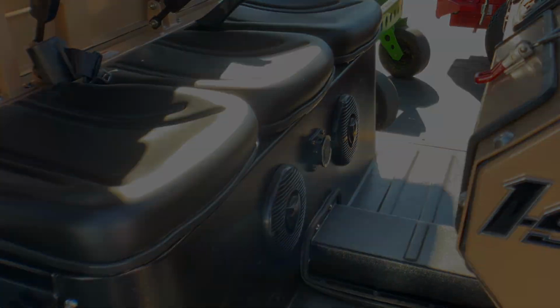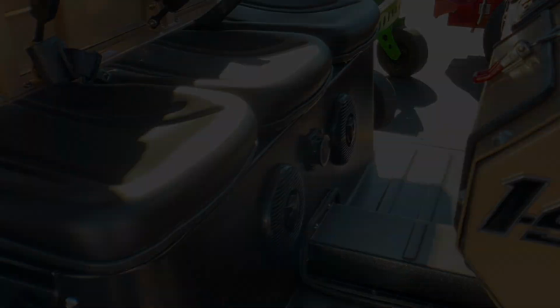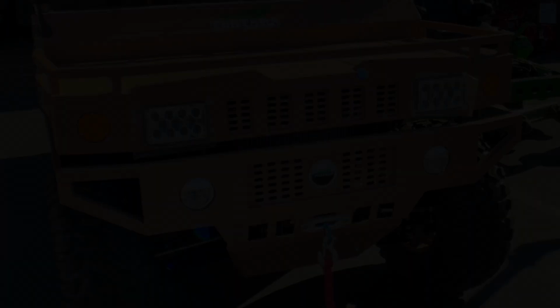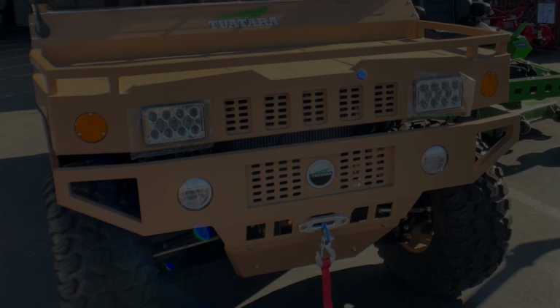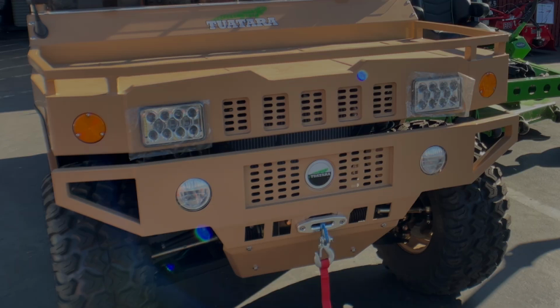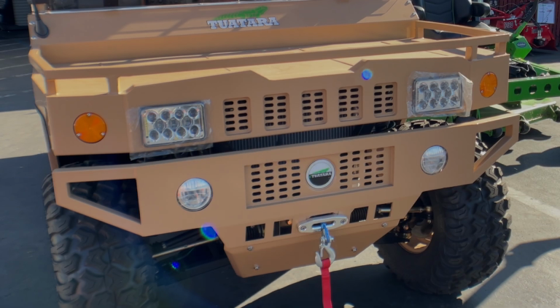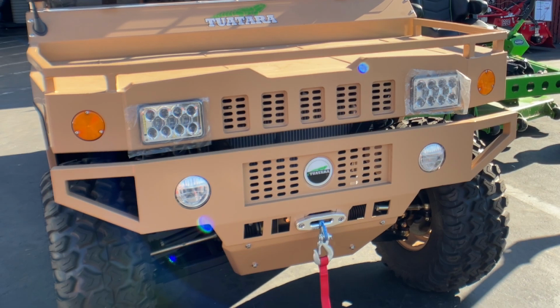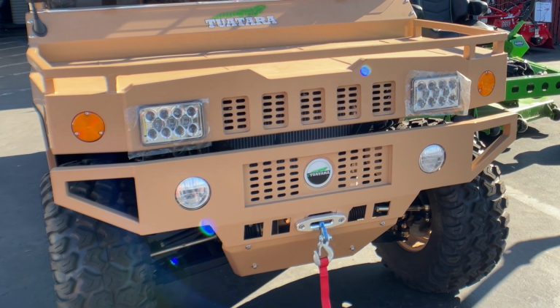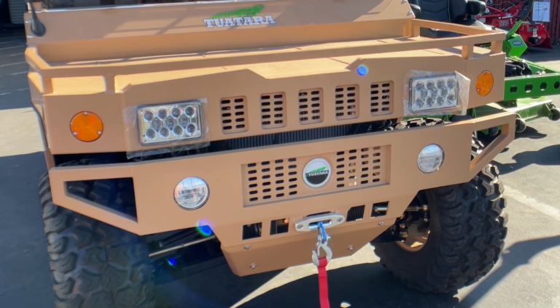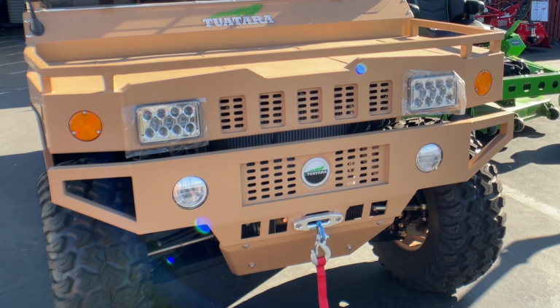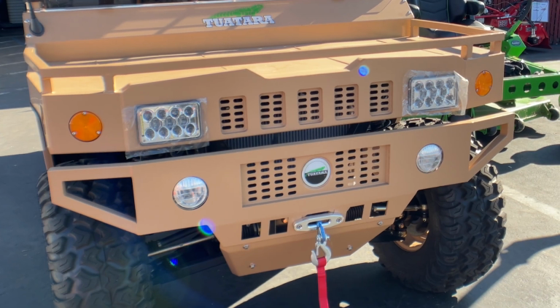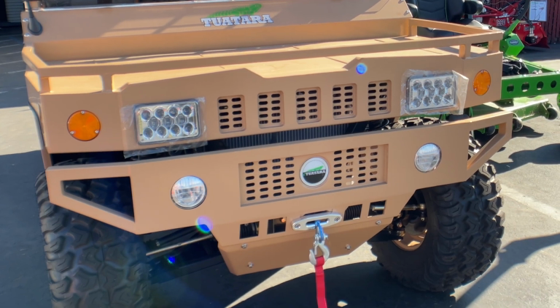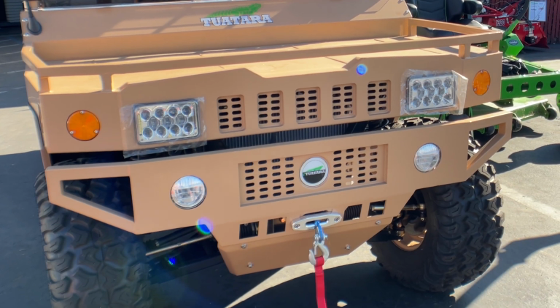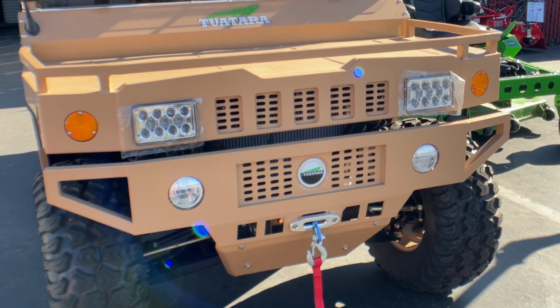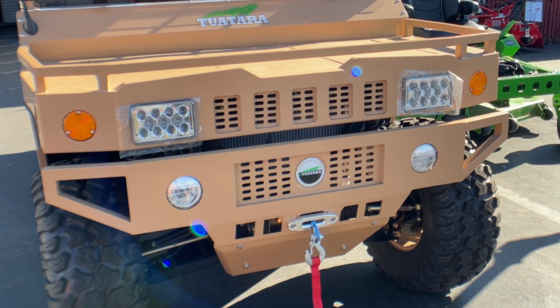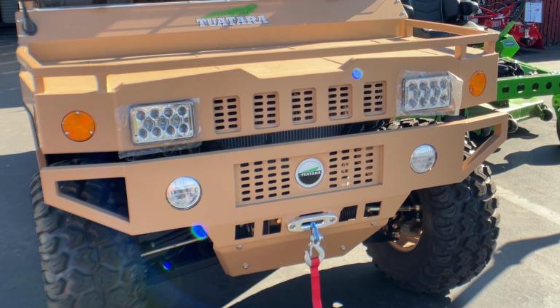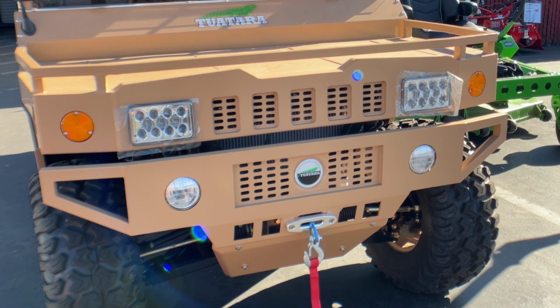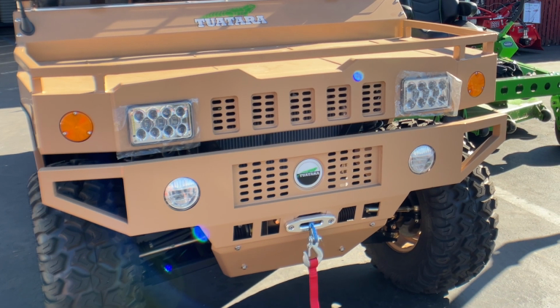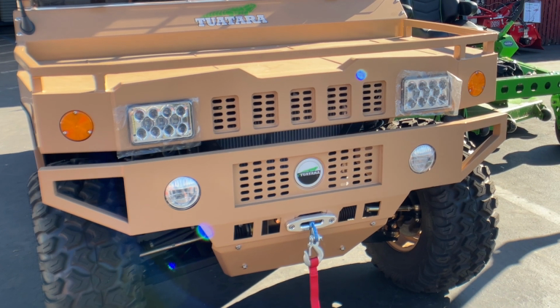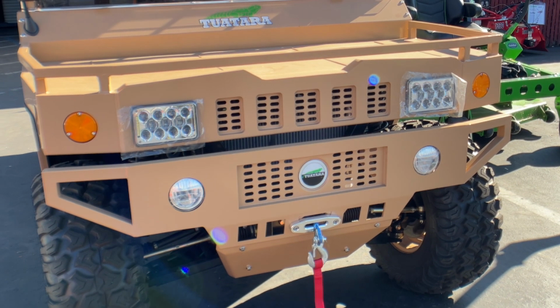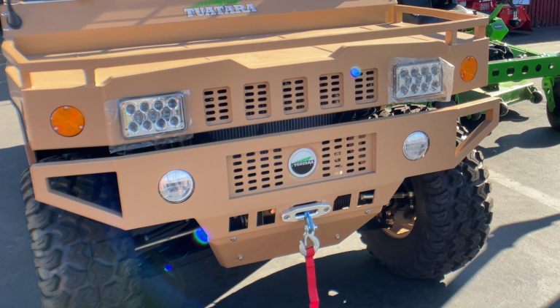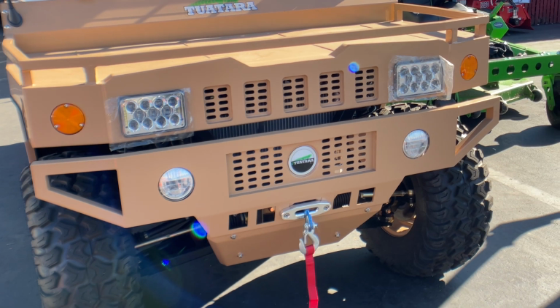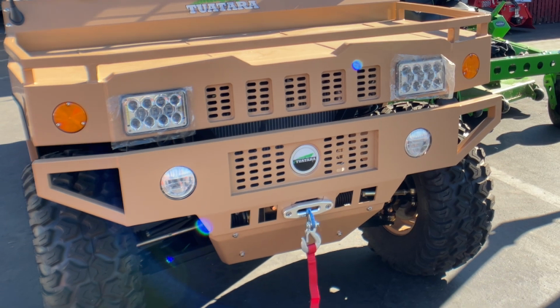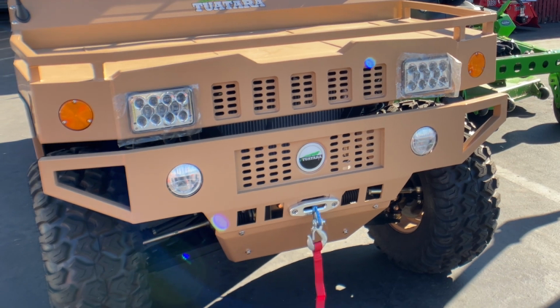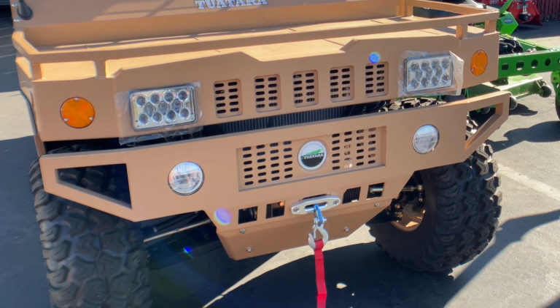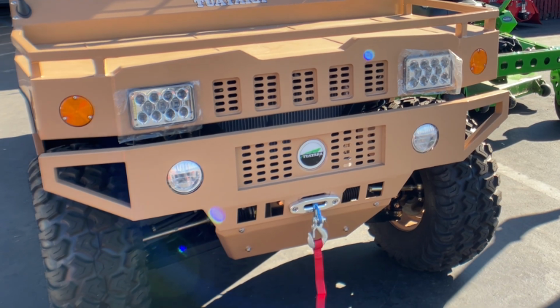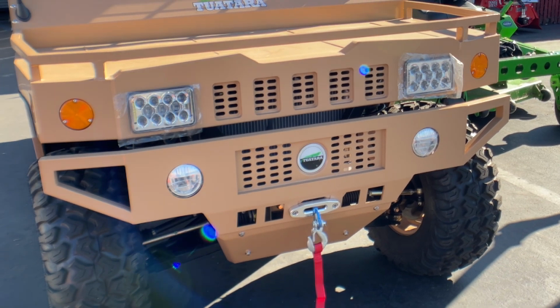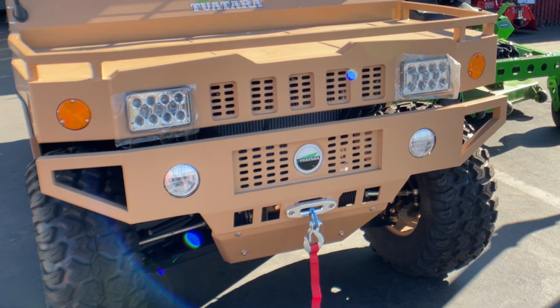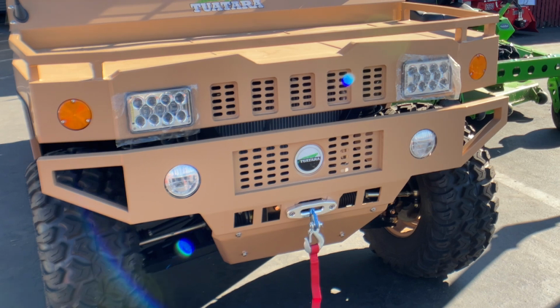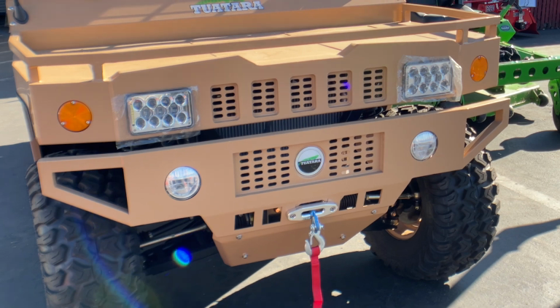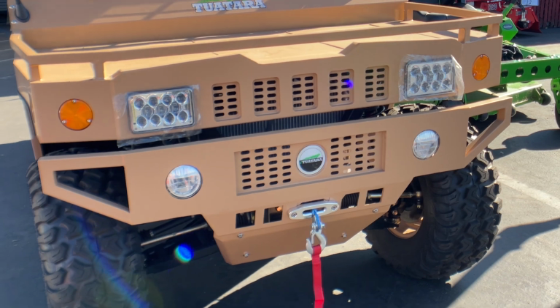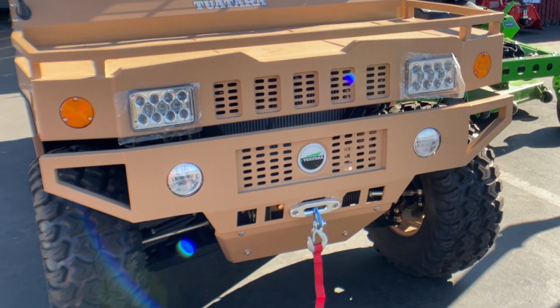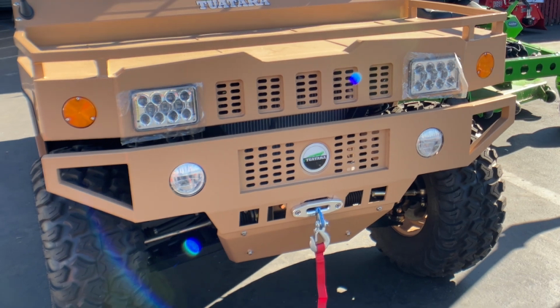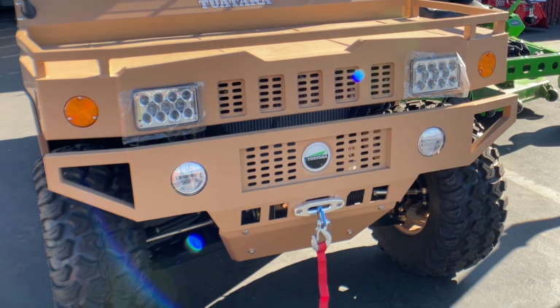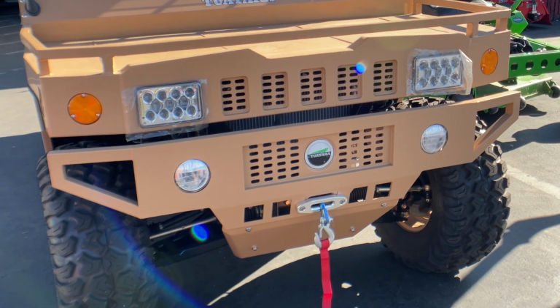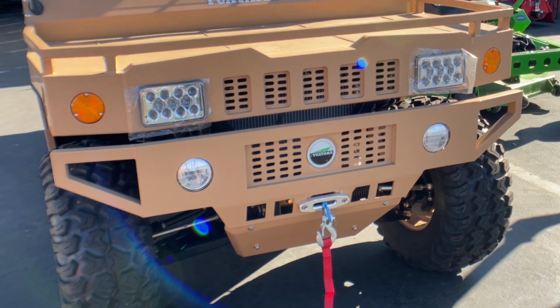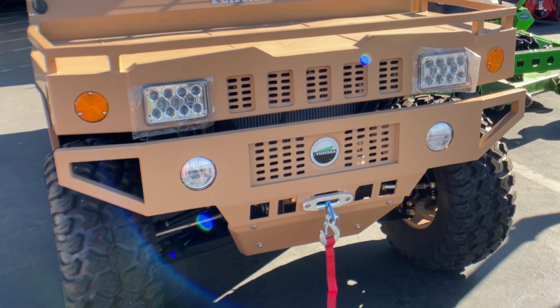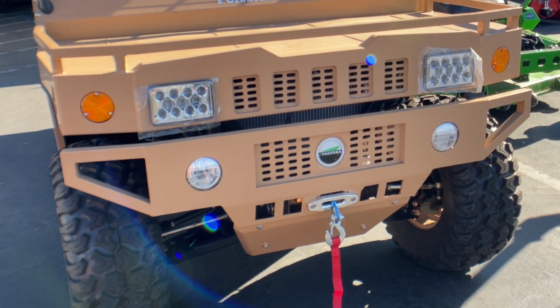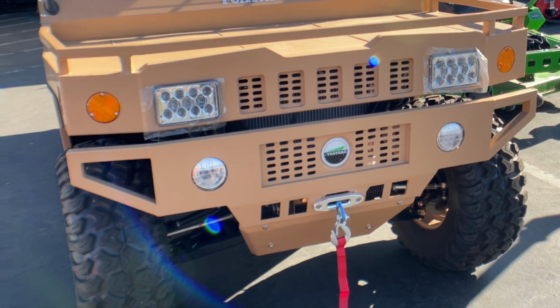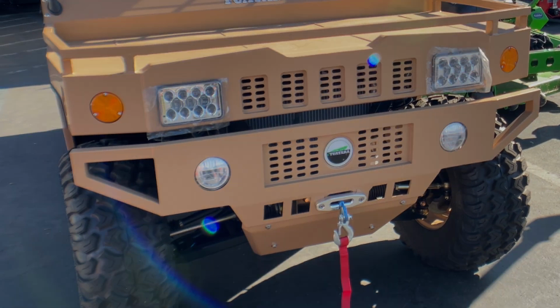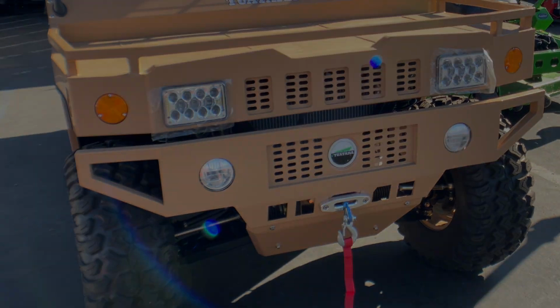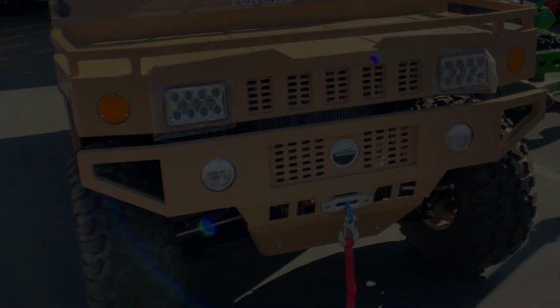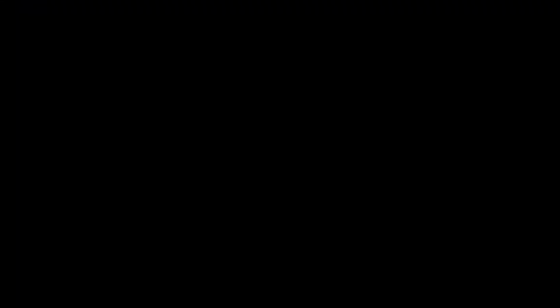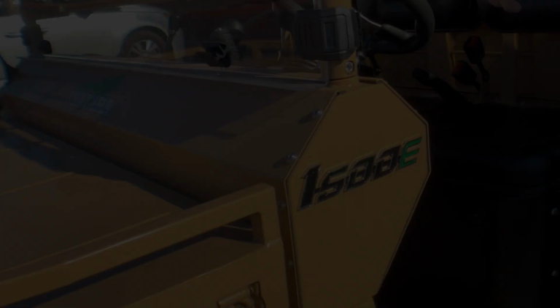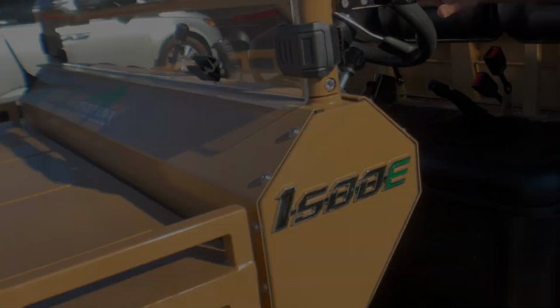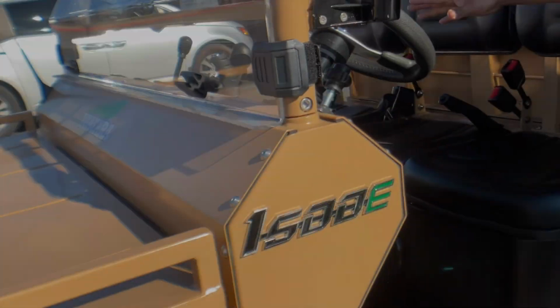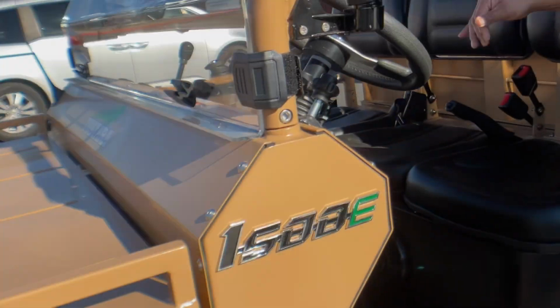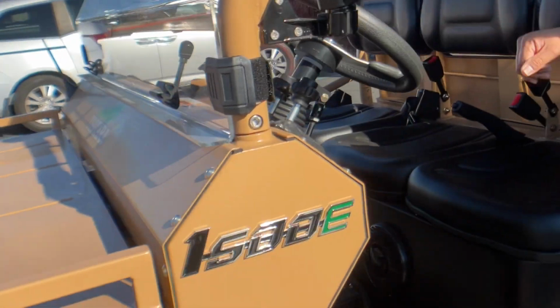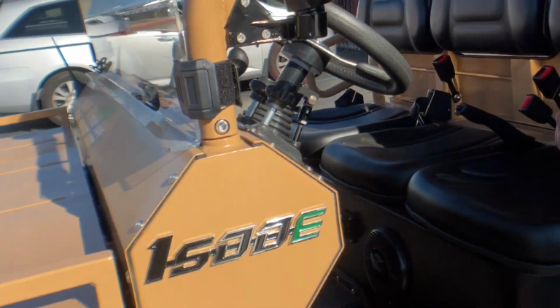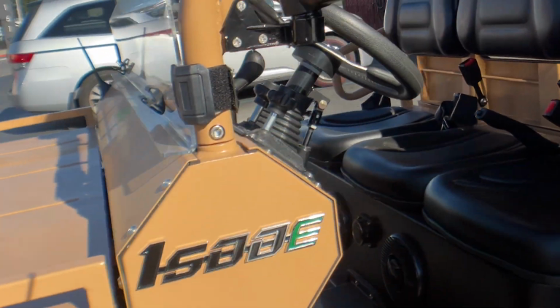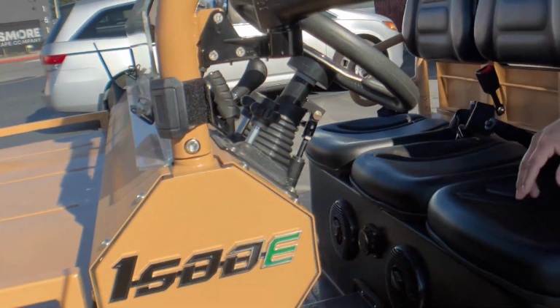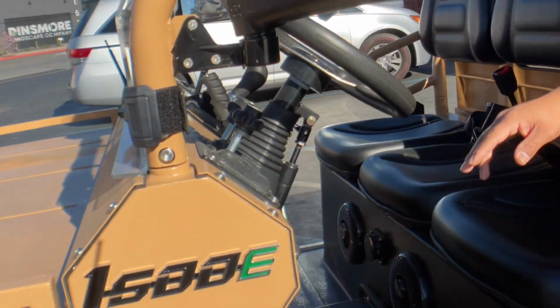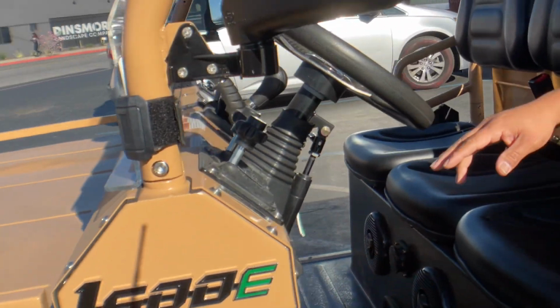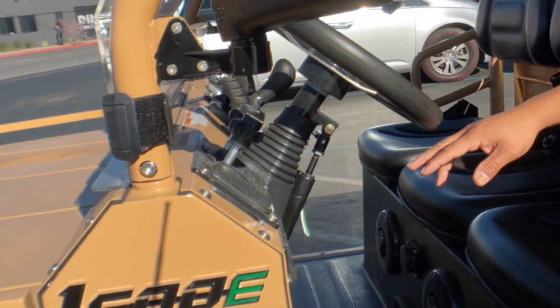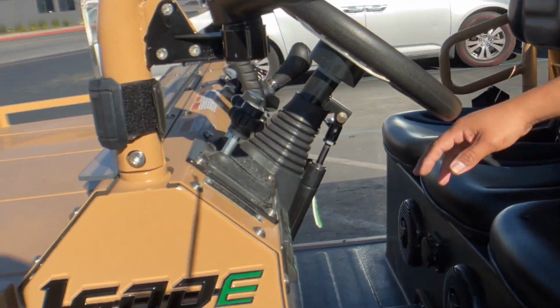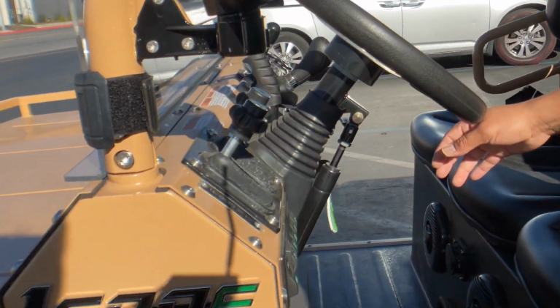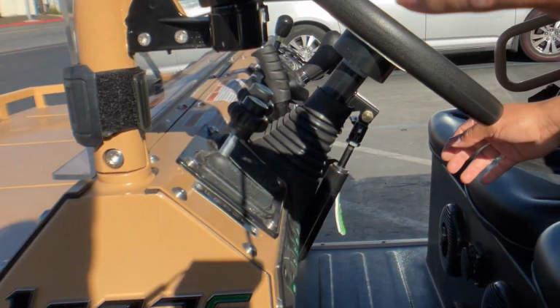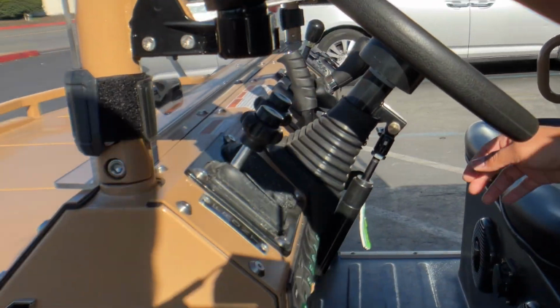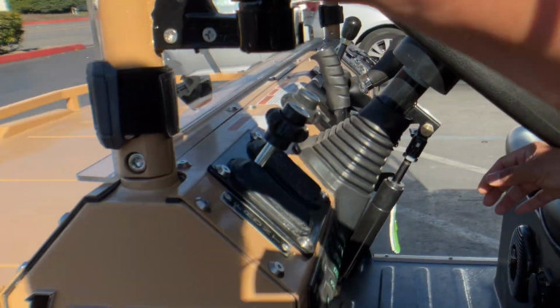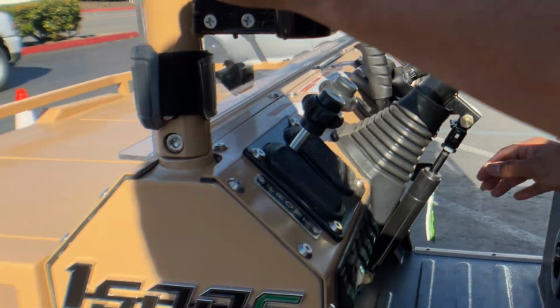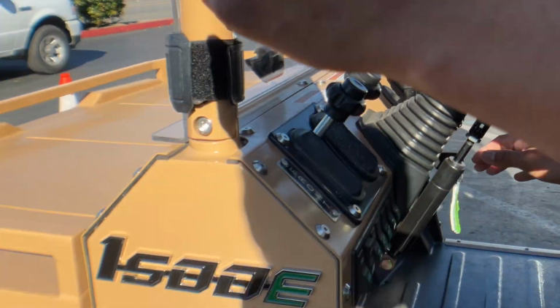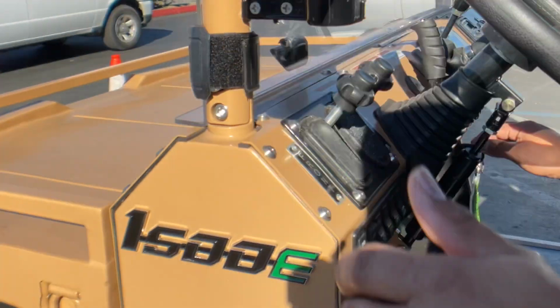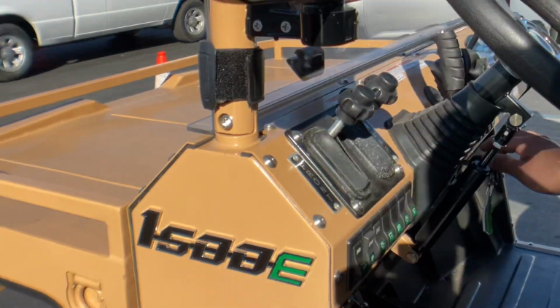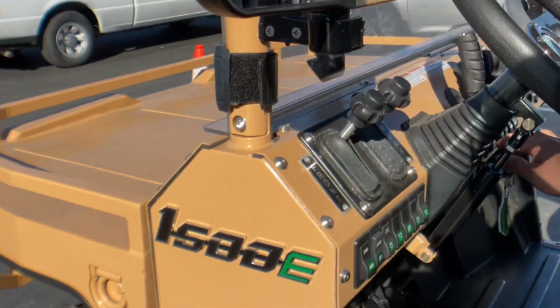Just in front we do have a winch as well. Towing capacity is 2500 pounds. A little more about the vehicle inside as we go.